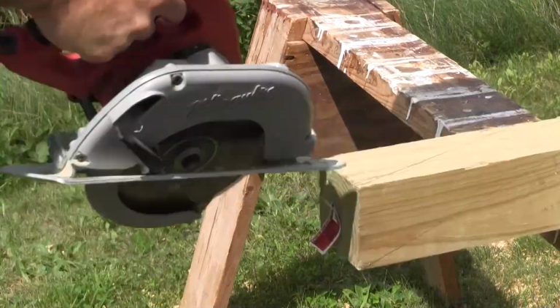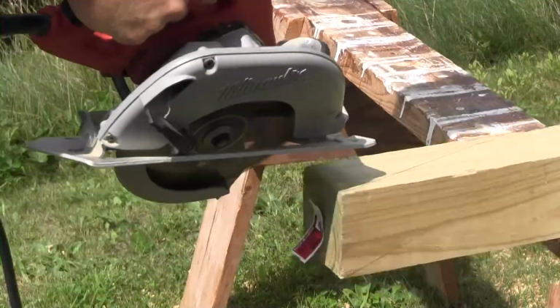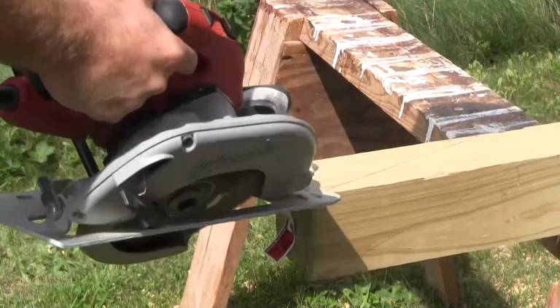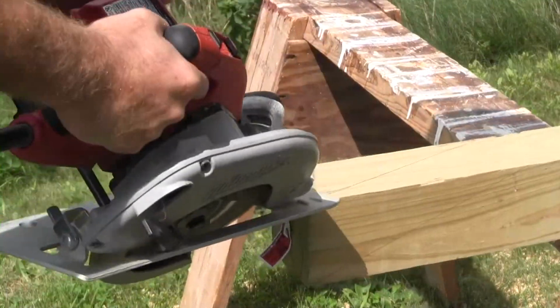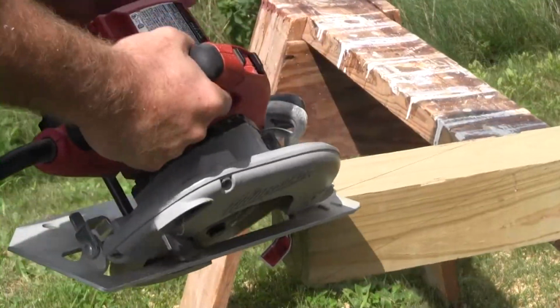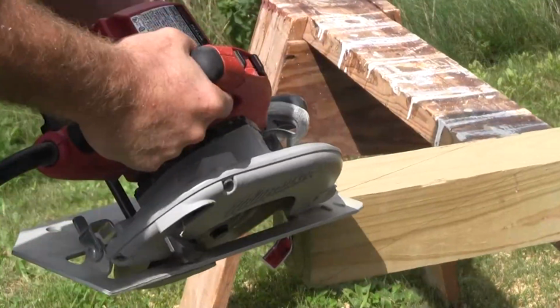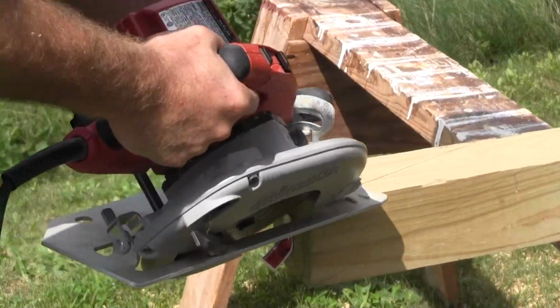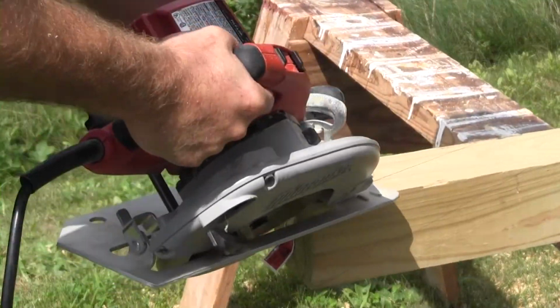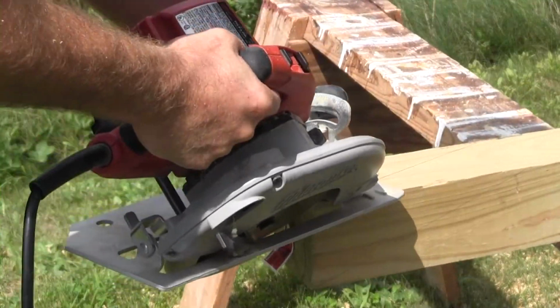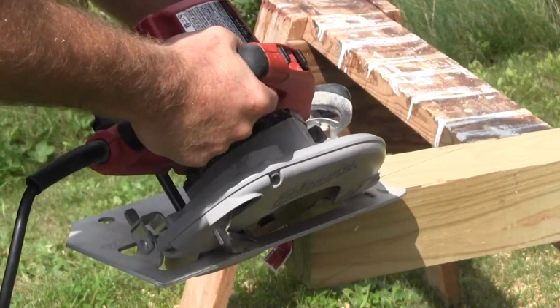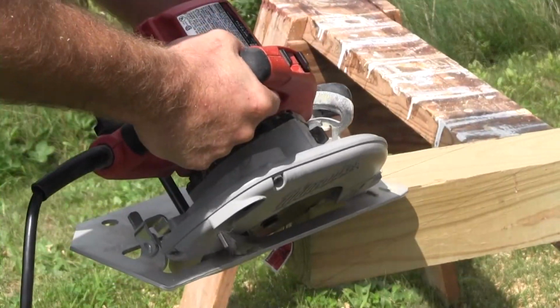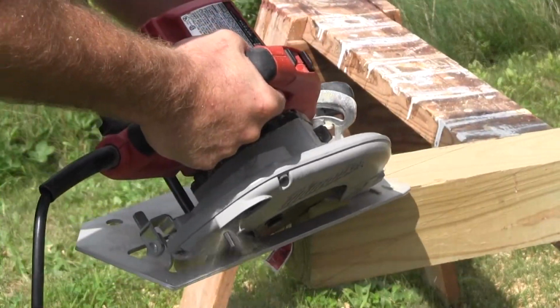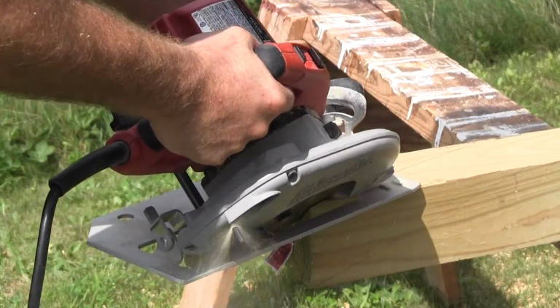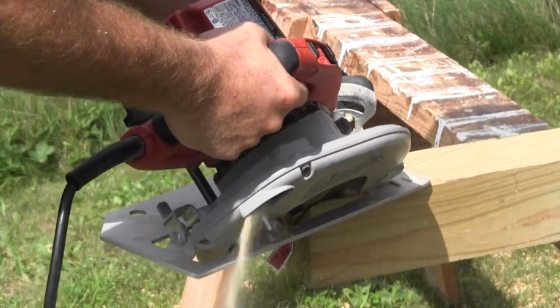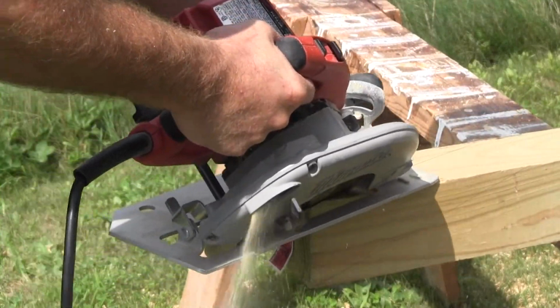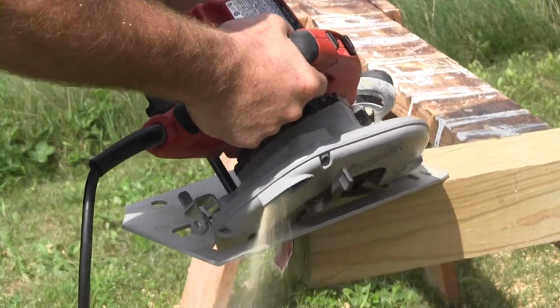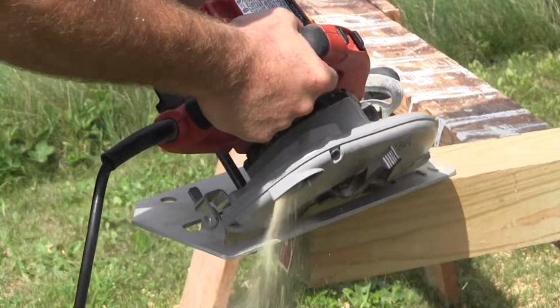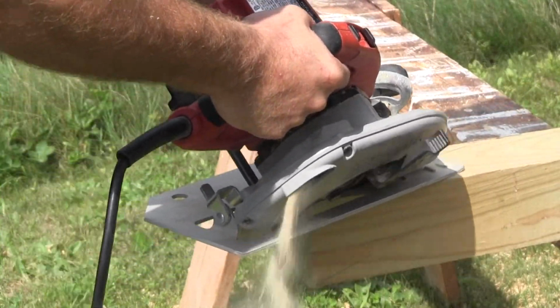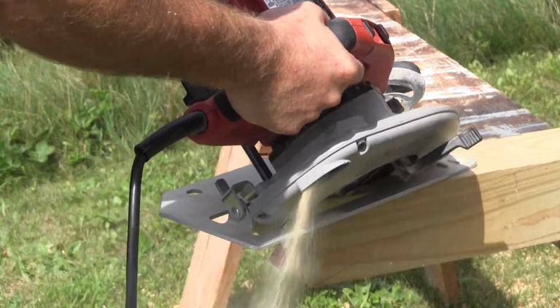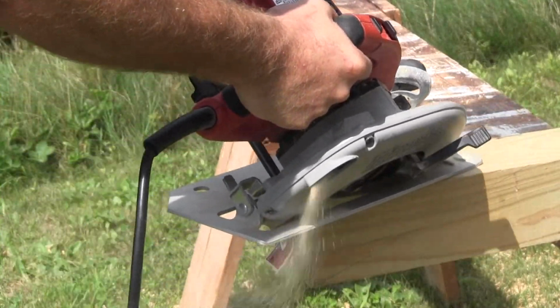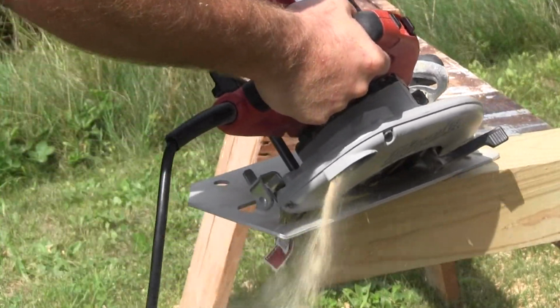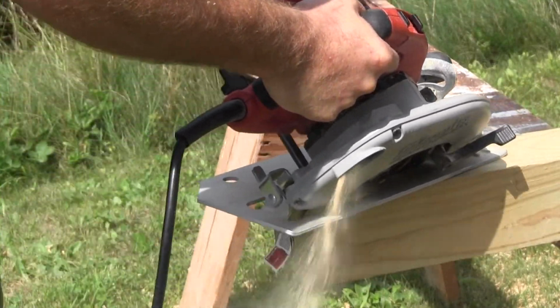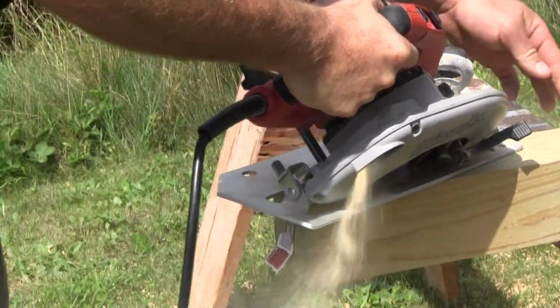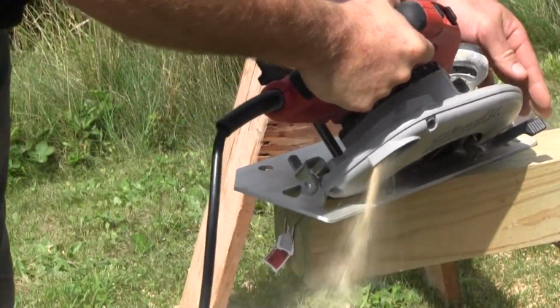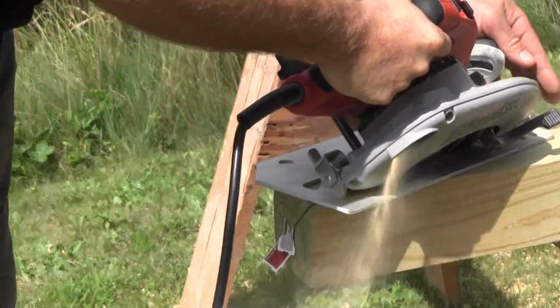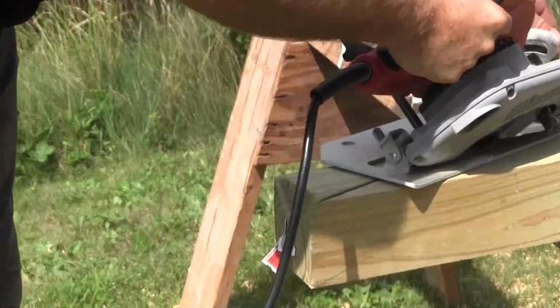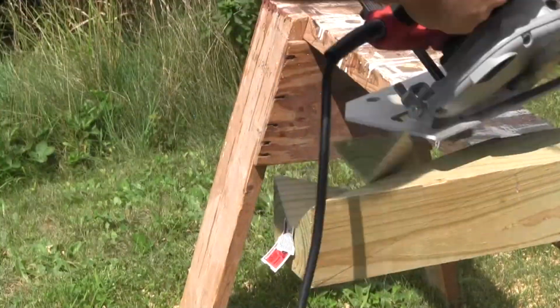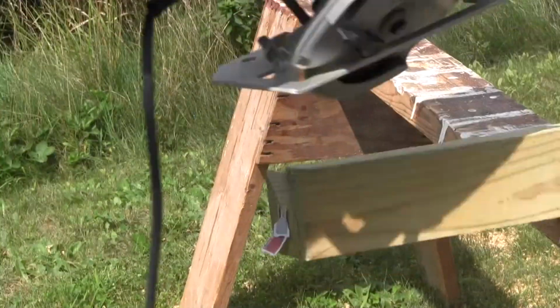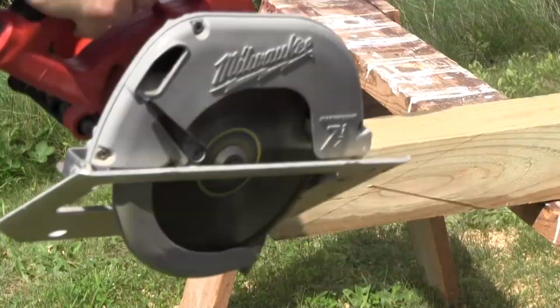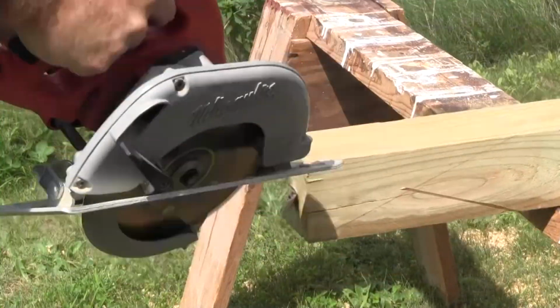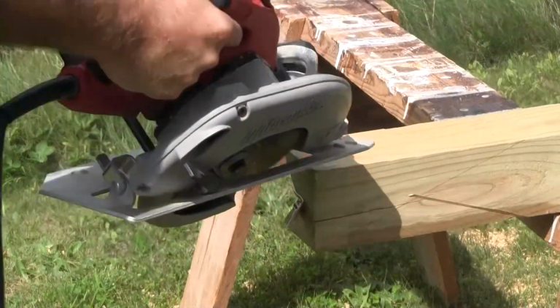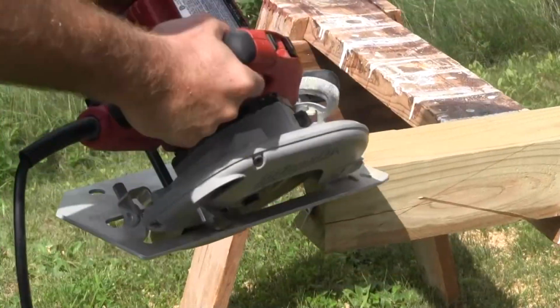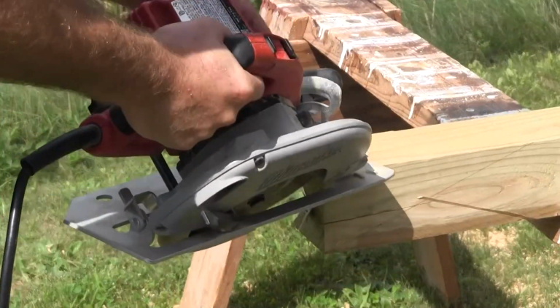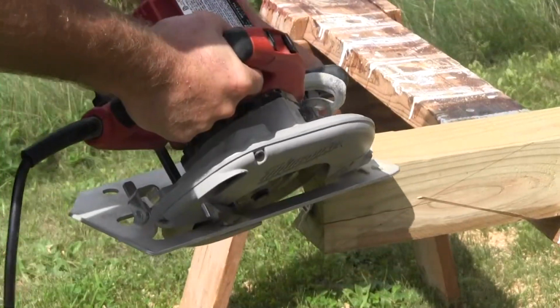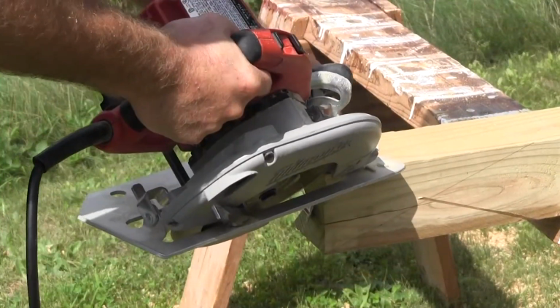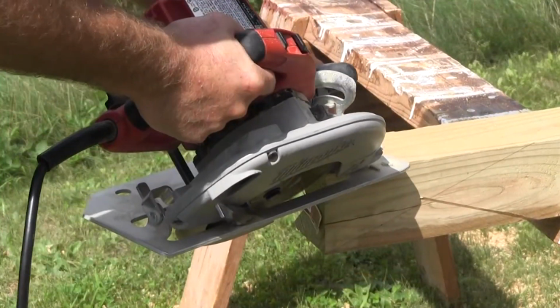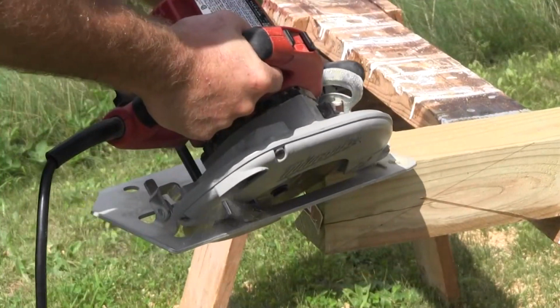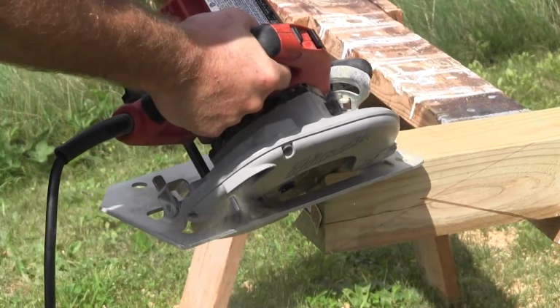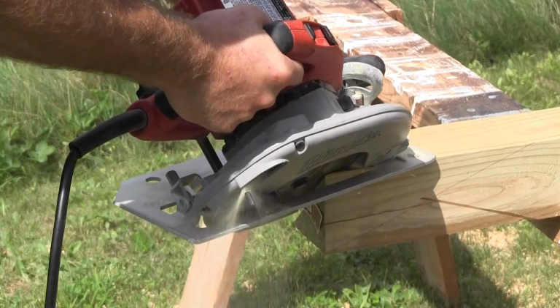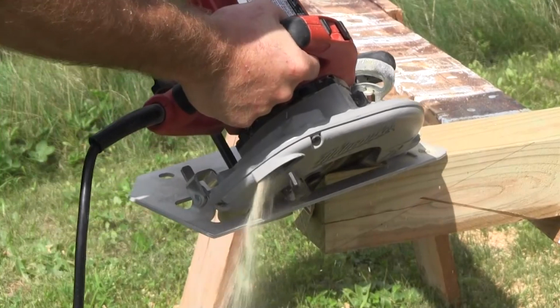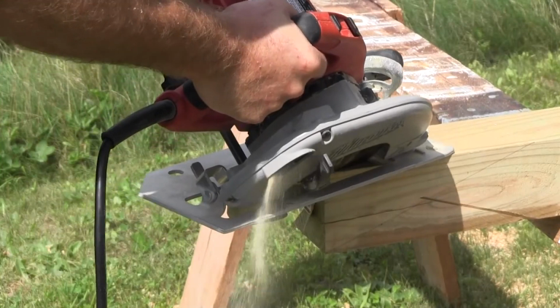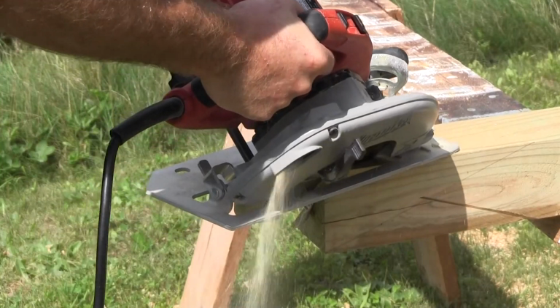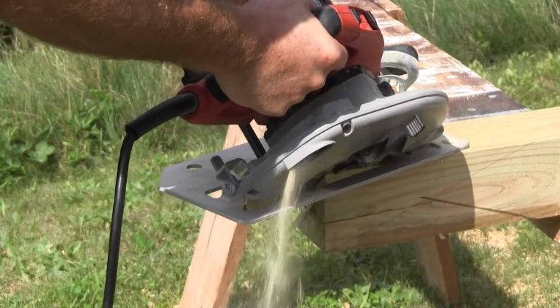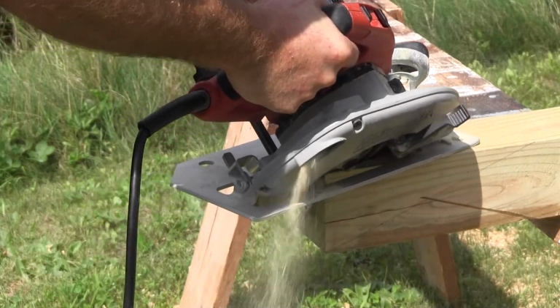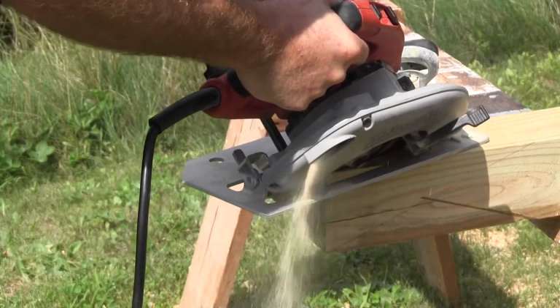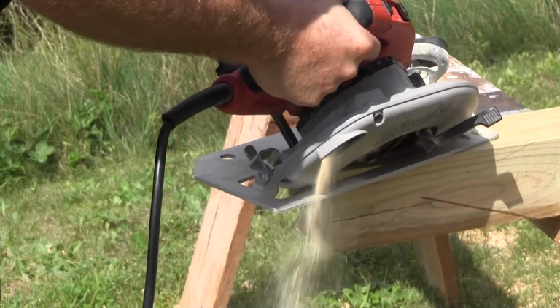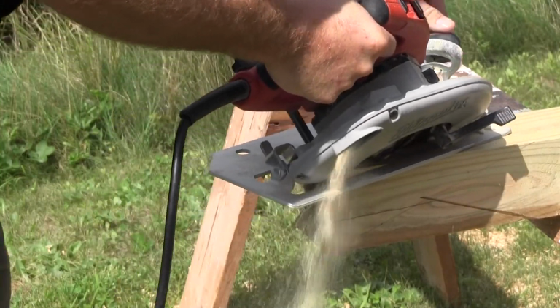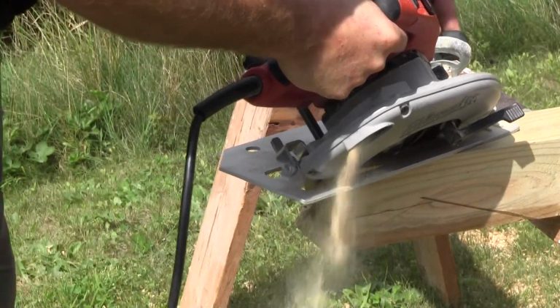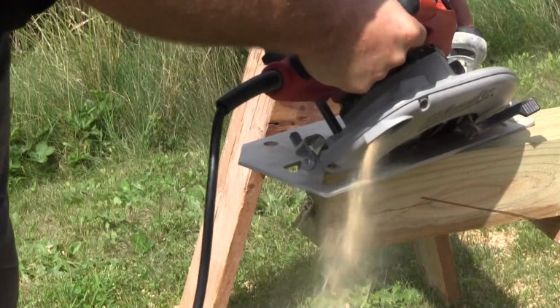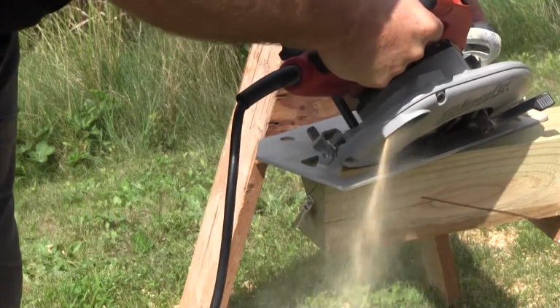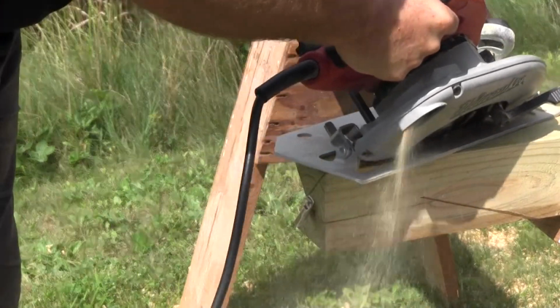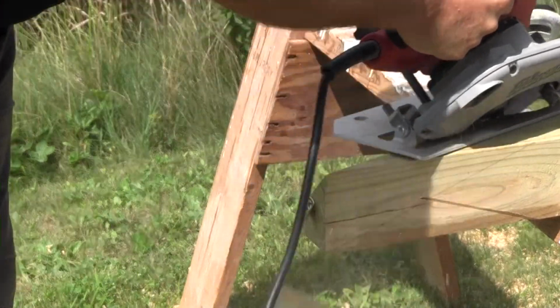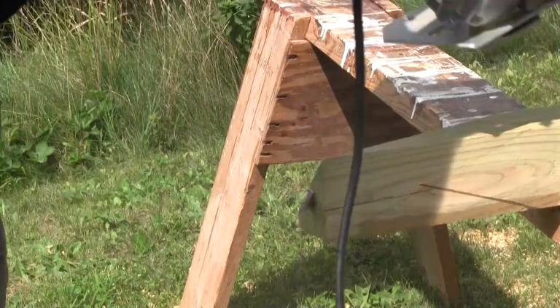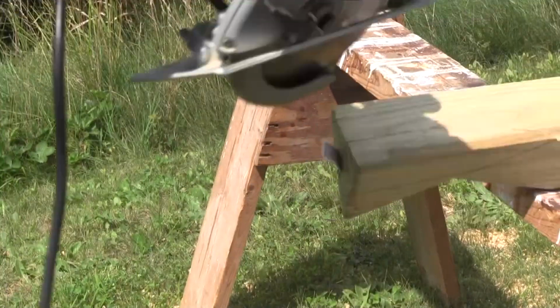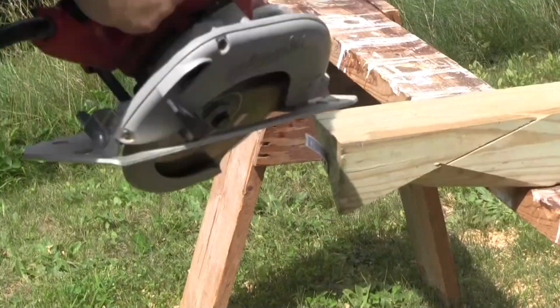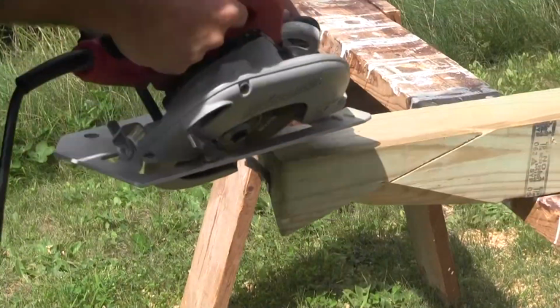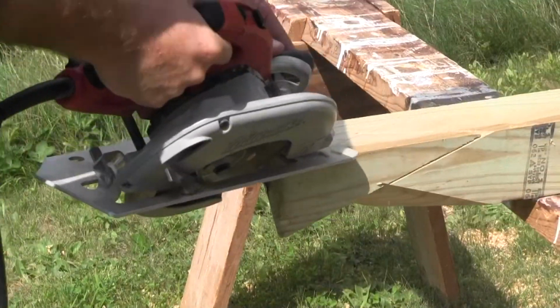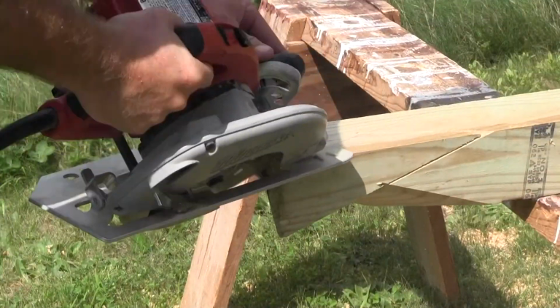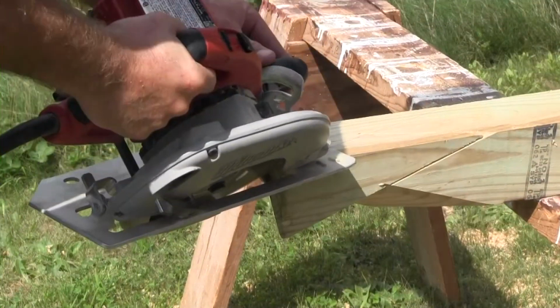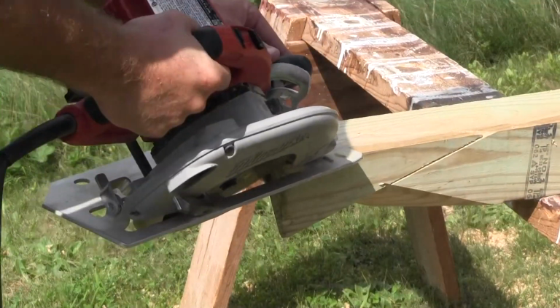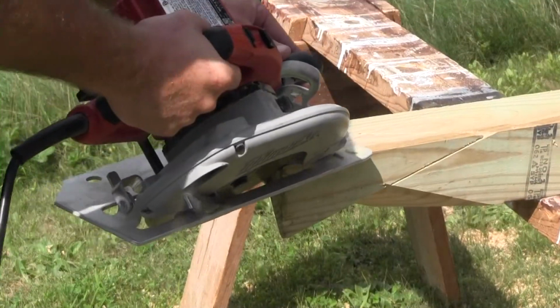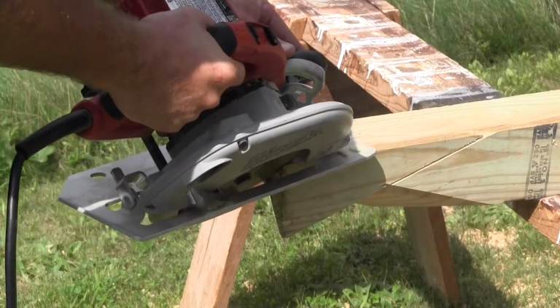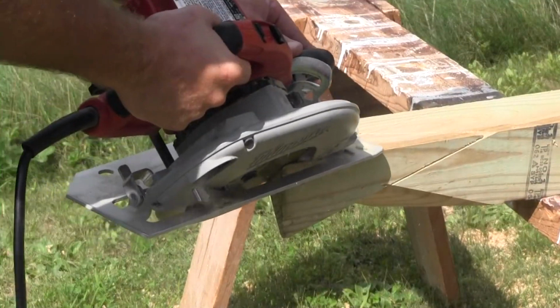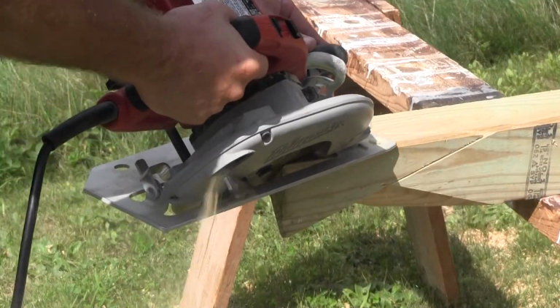Wouldn't it be great if they made pencil sharpeners this big? Well, they don't. So here's a way you can cut using a skill saw to sharpen the end of your posts.